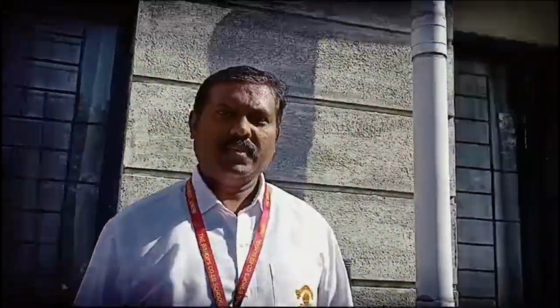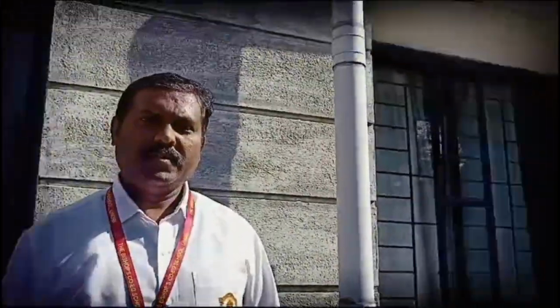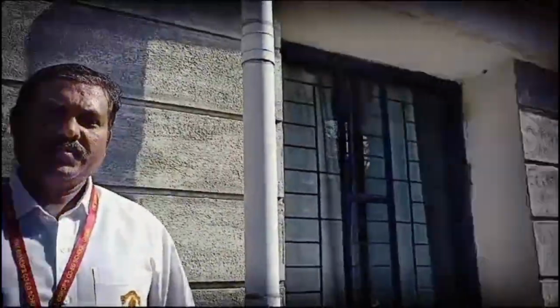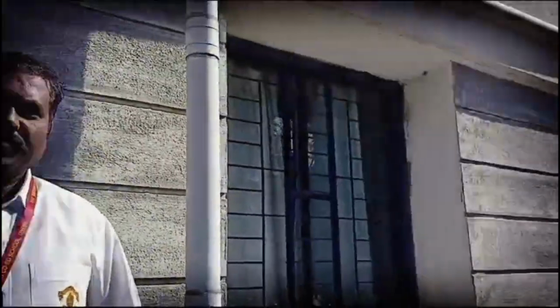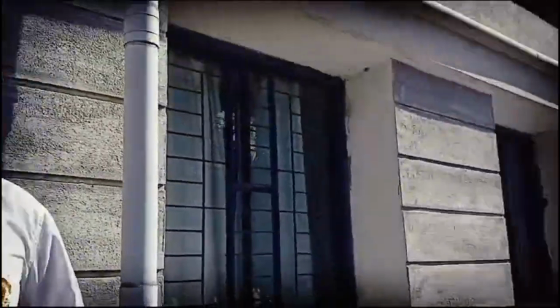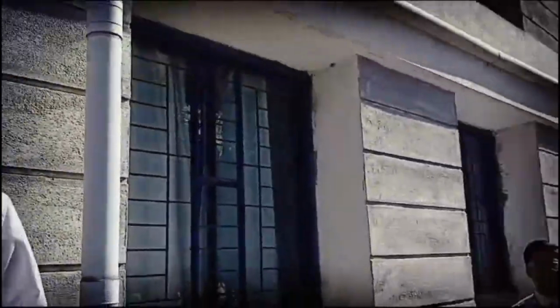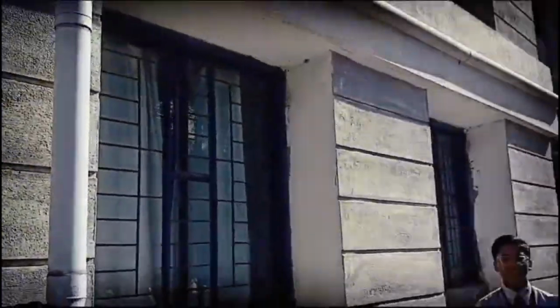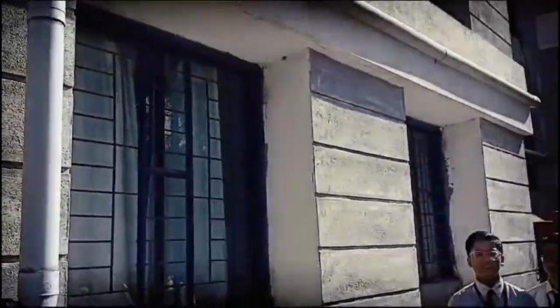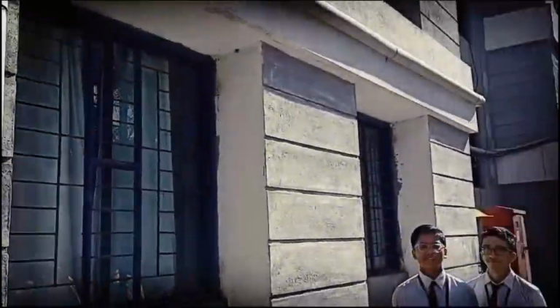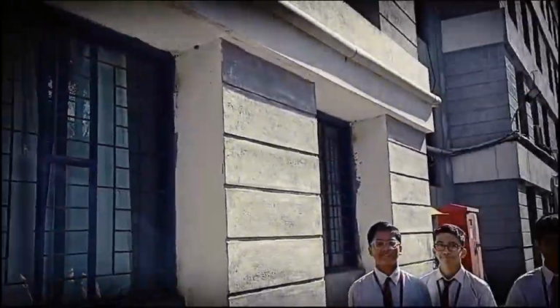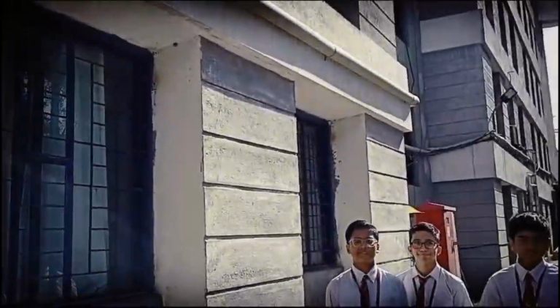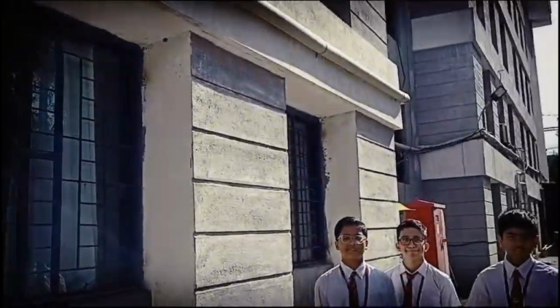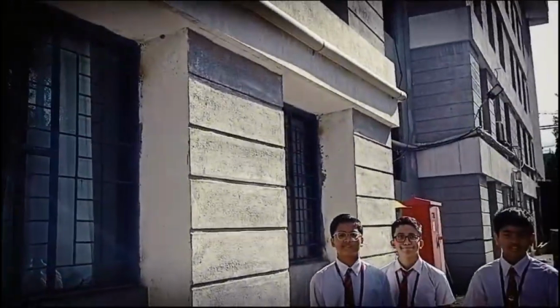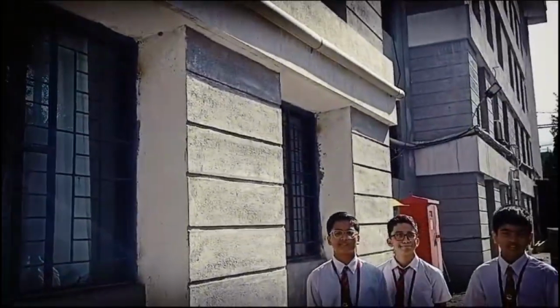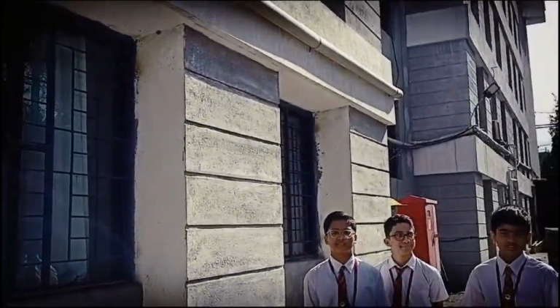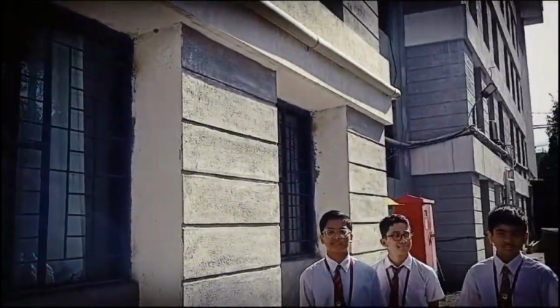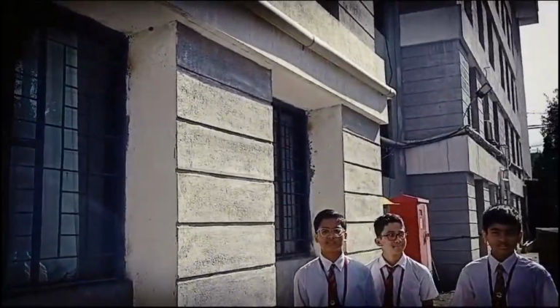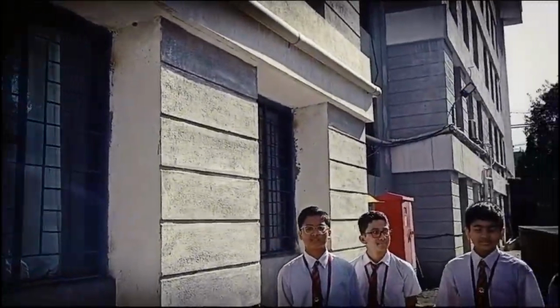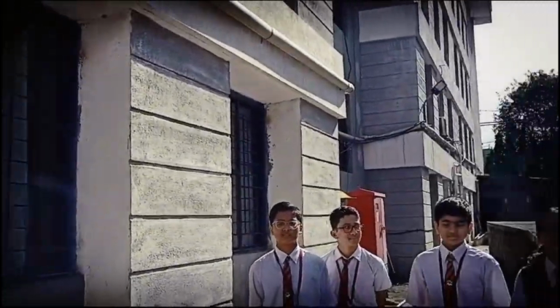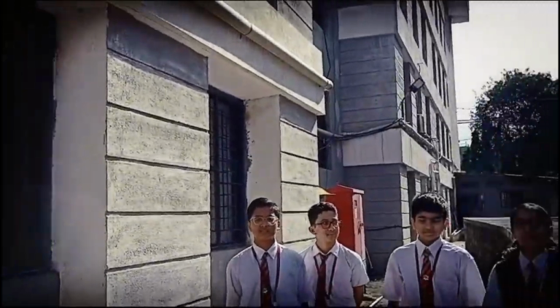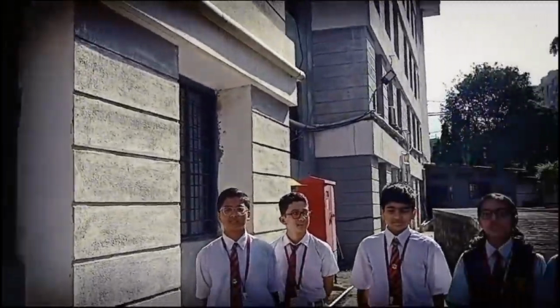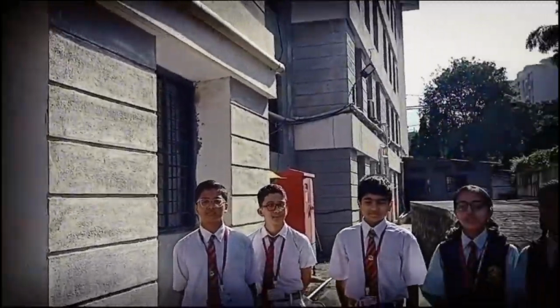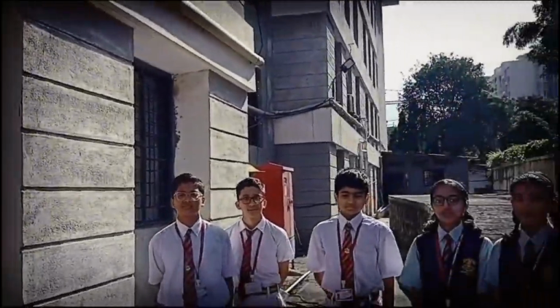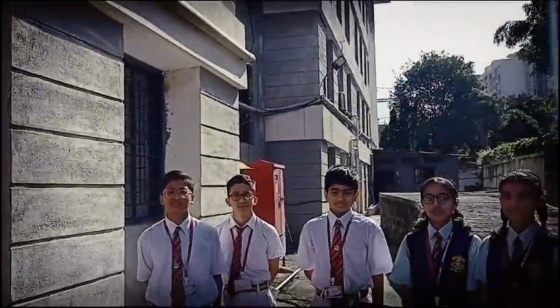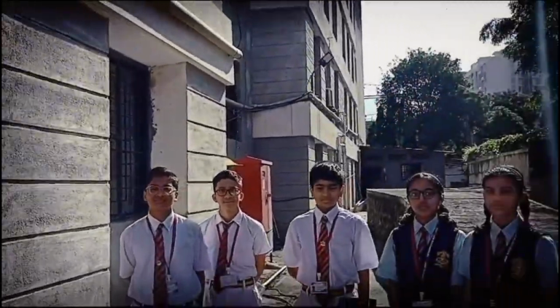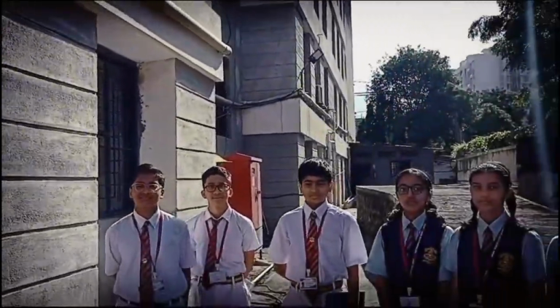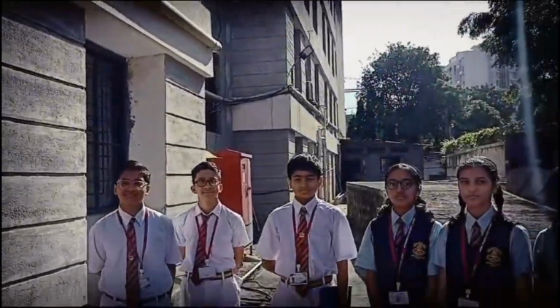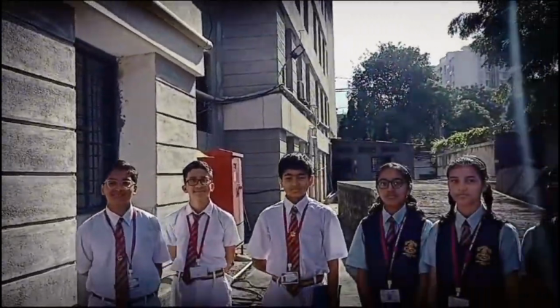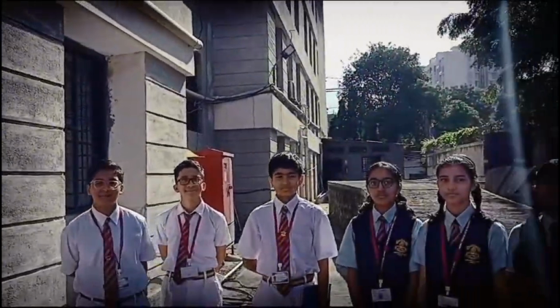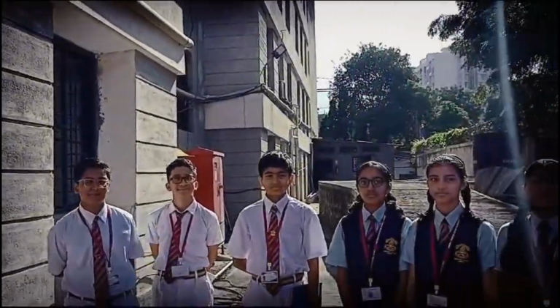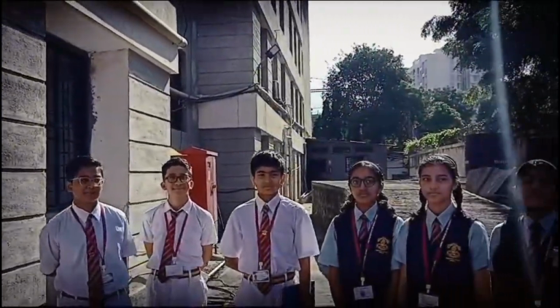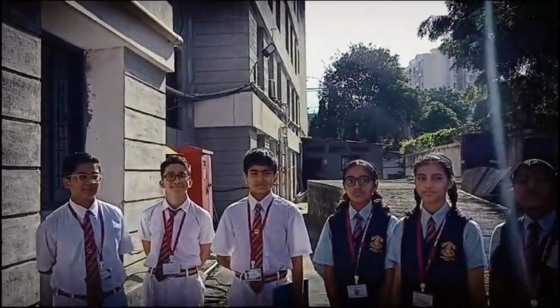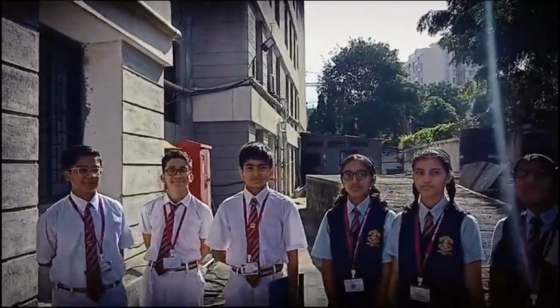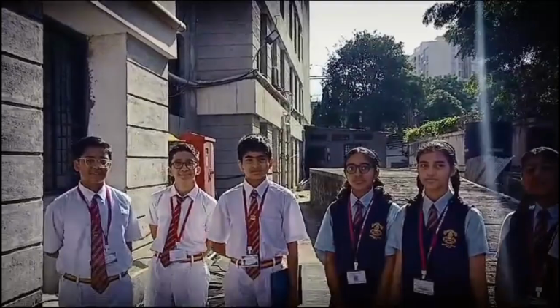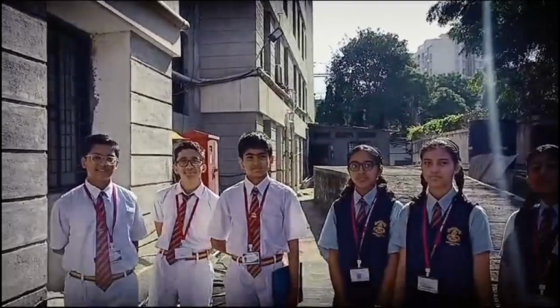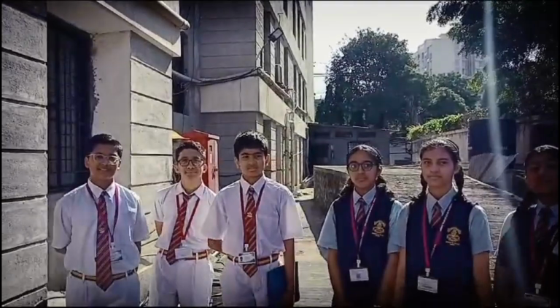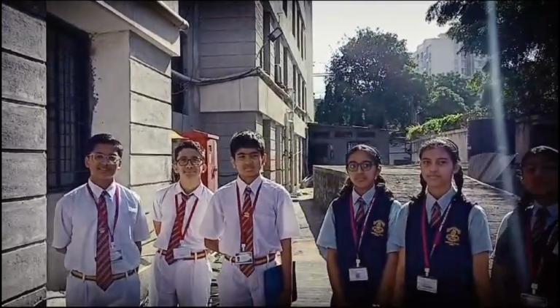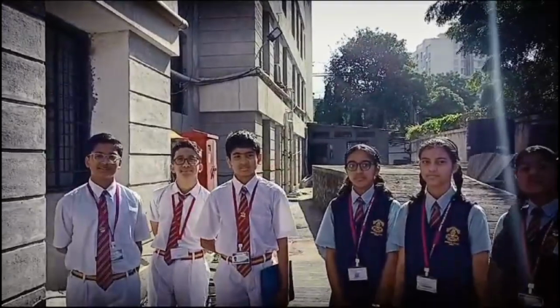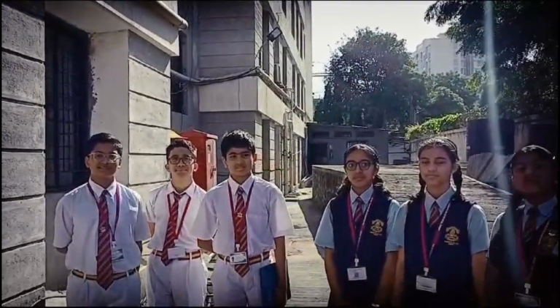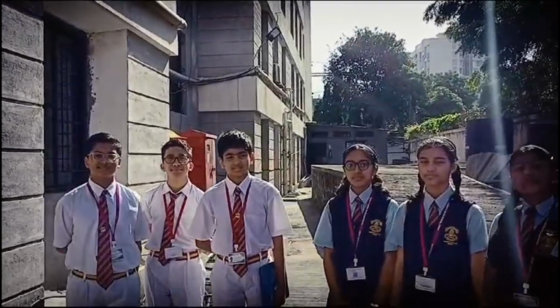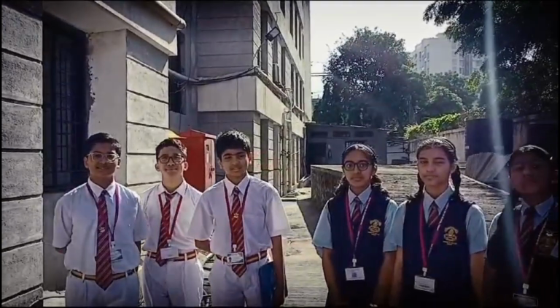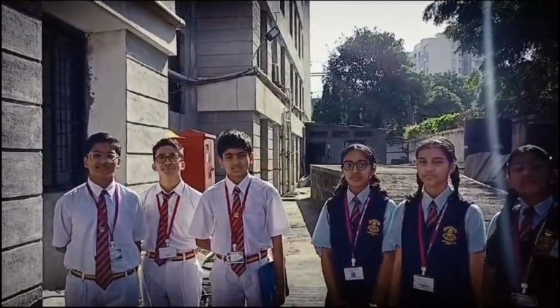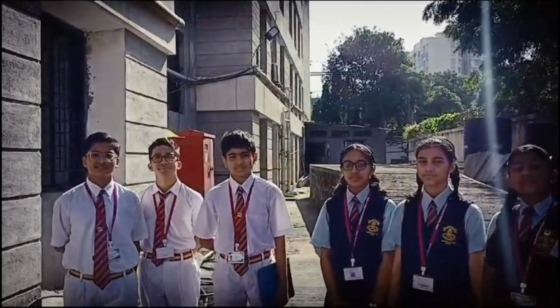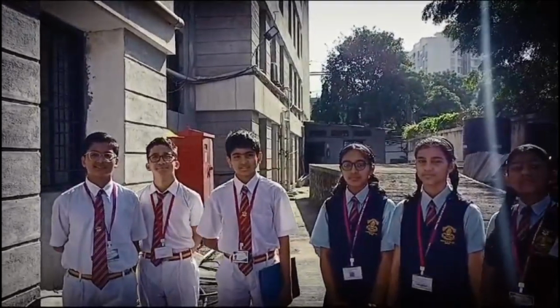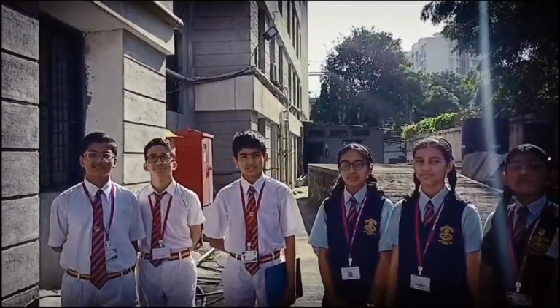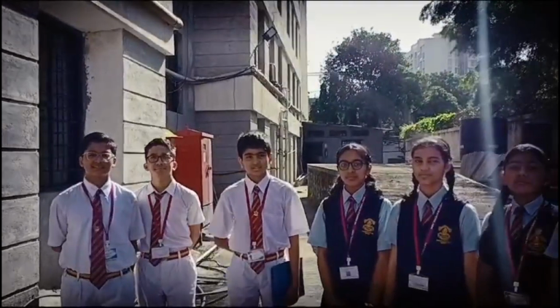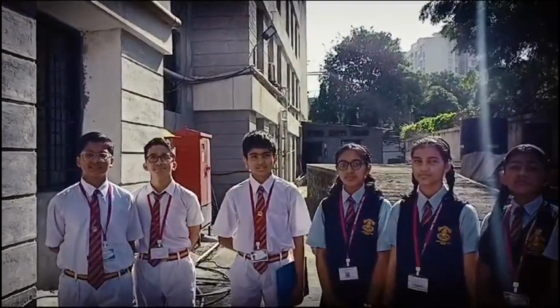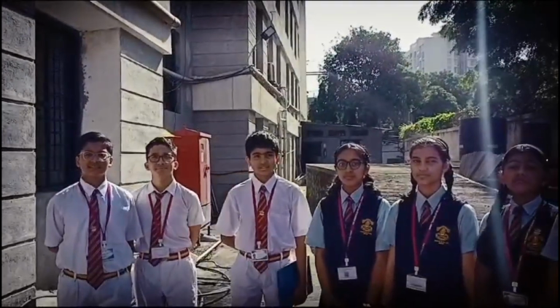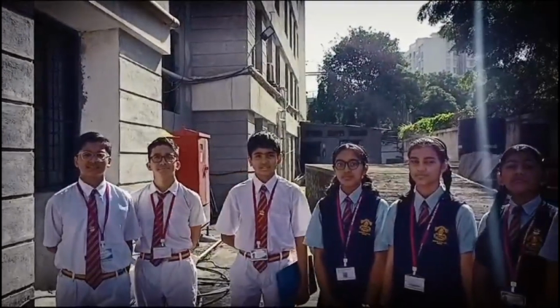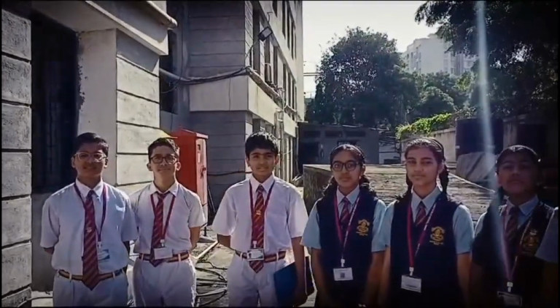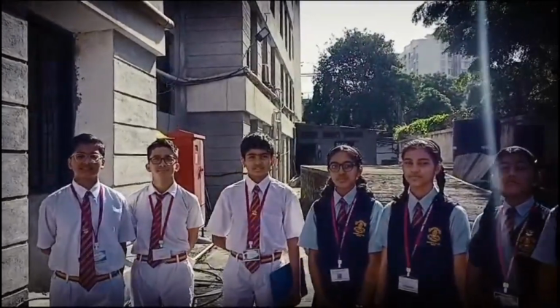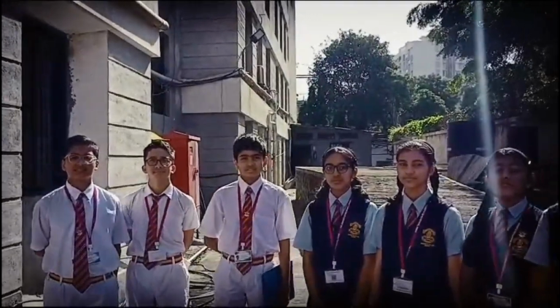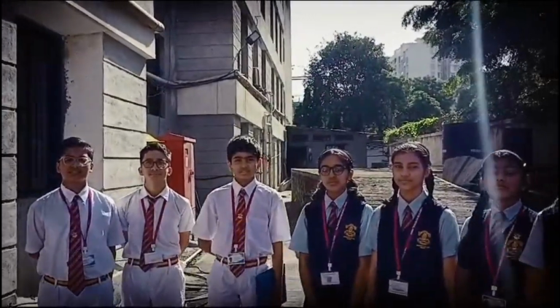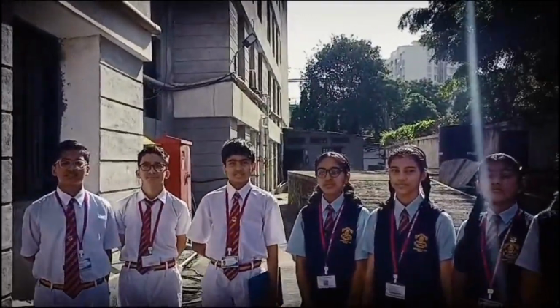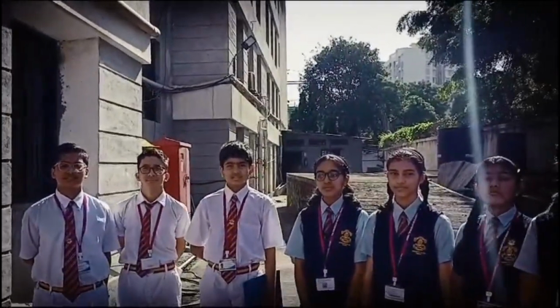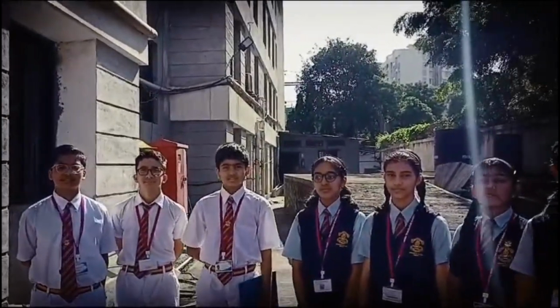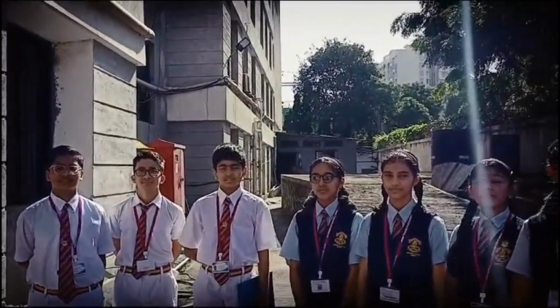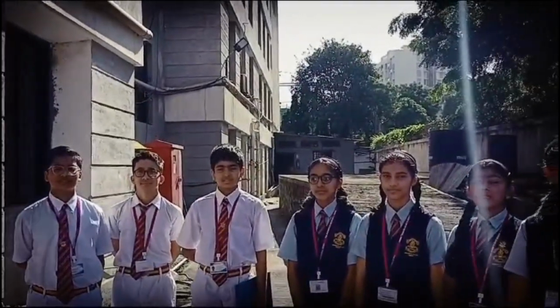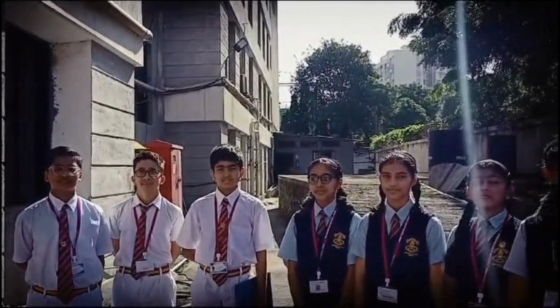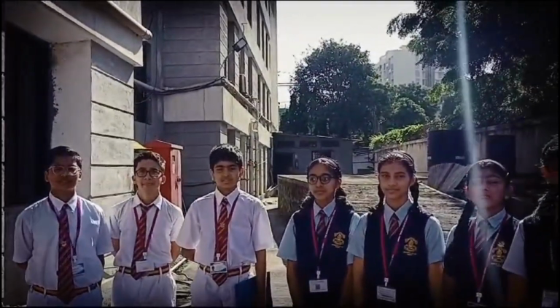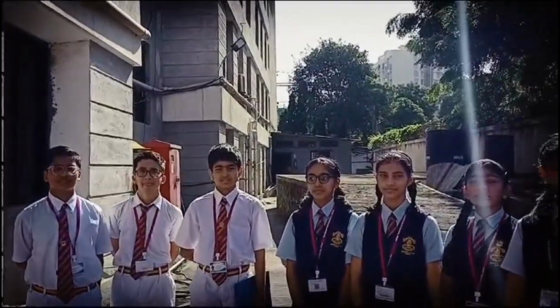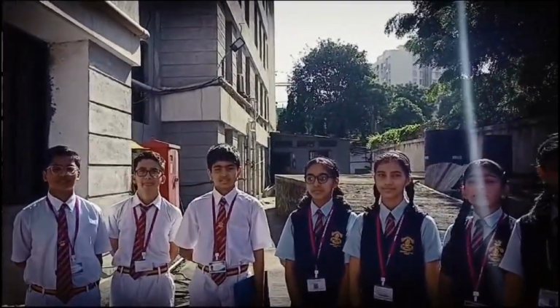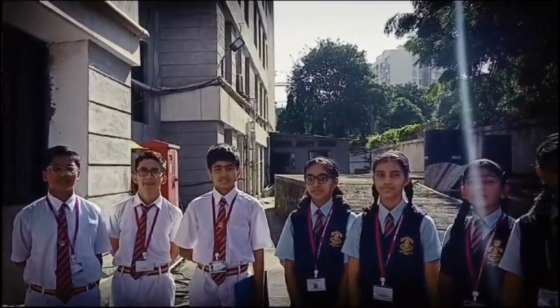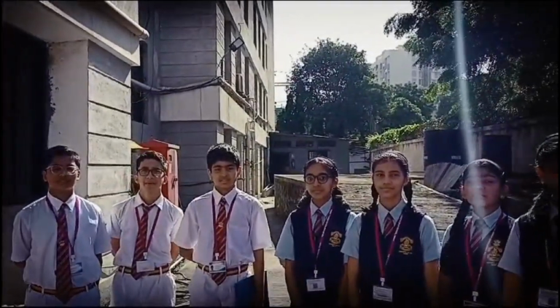This was the survey done by the students of Class 7th and 8th based on the pipe water system. Thank you.